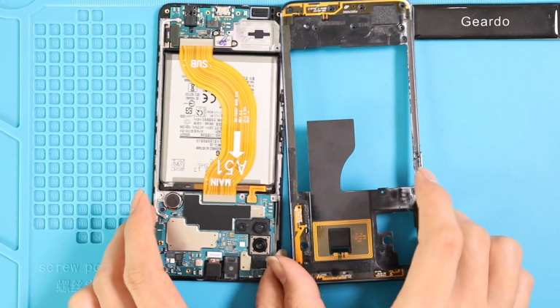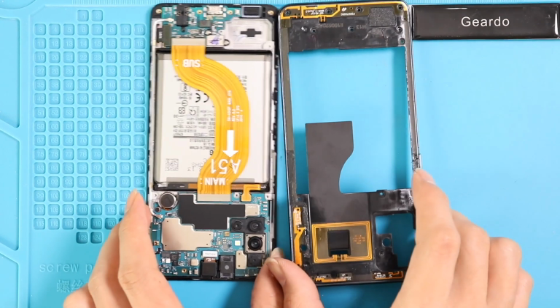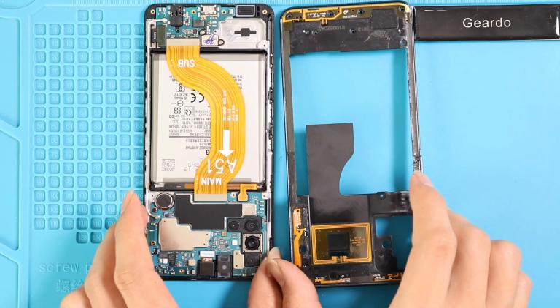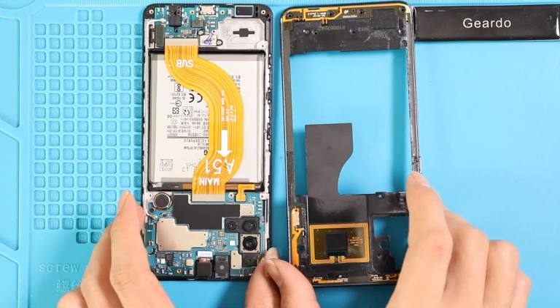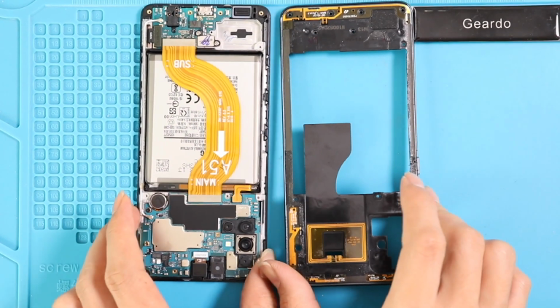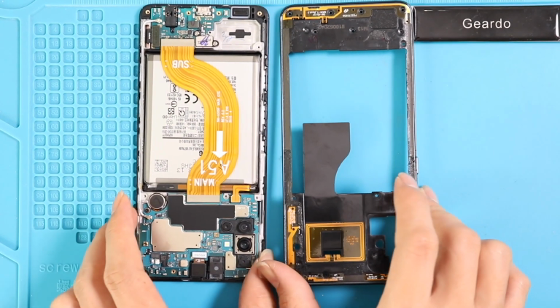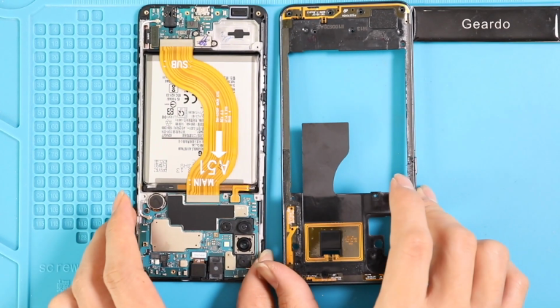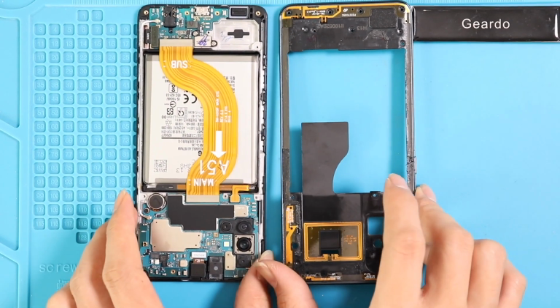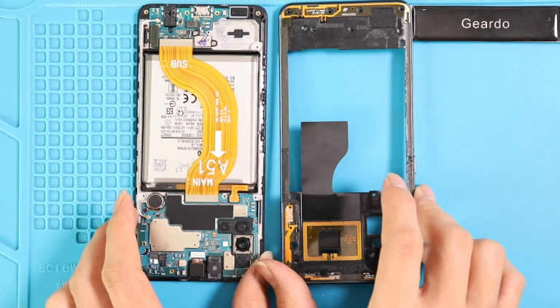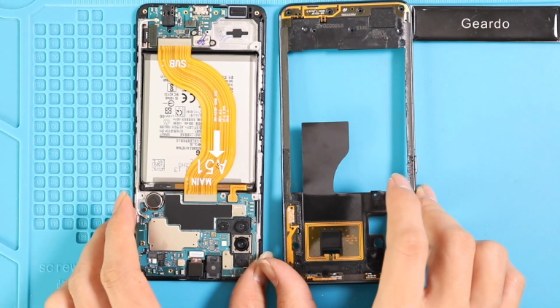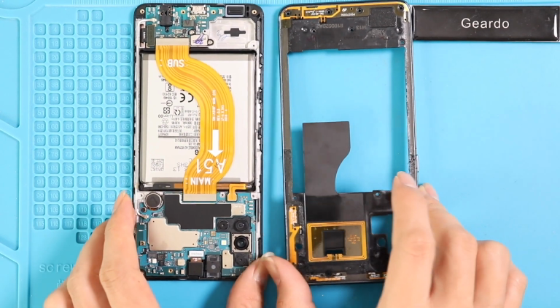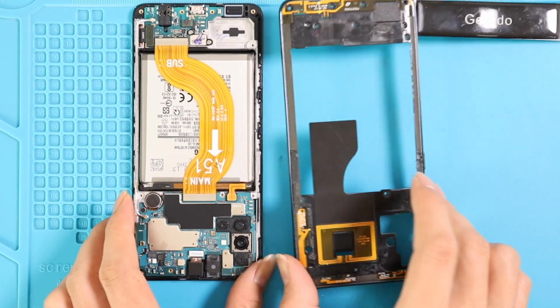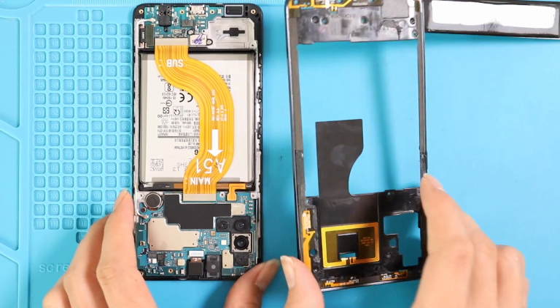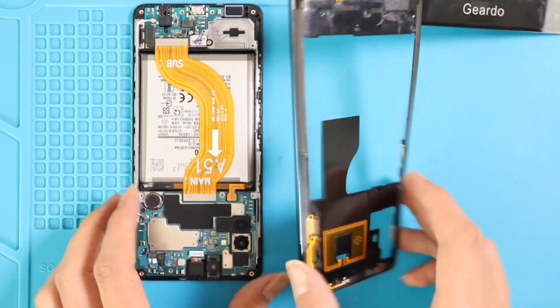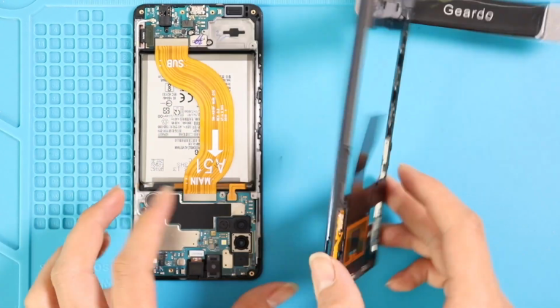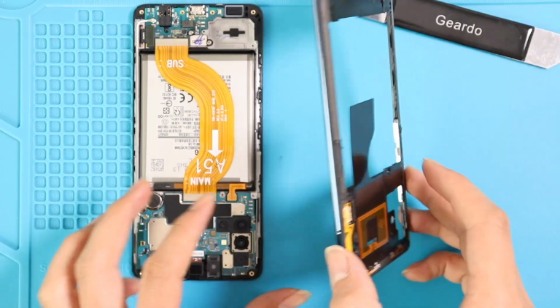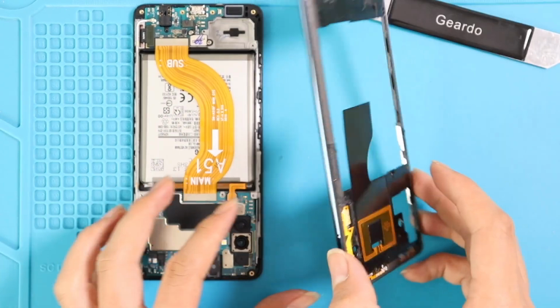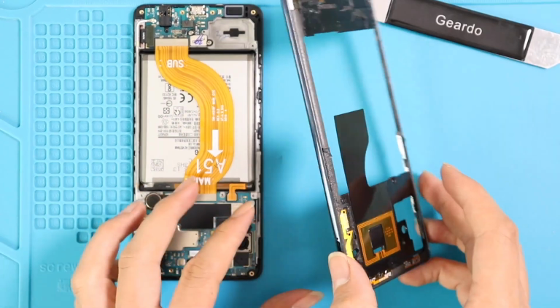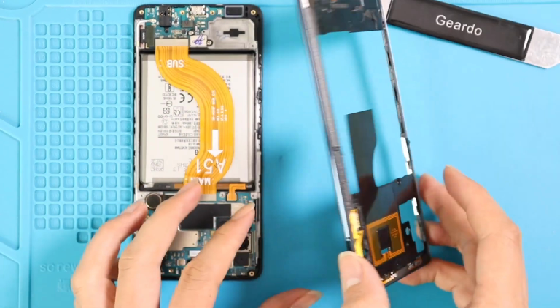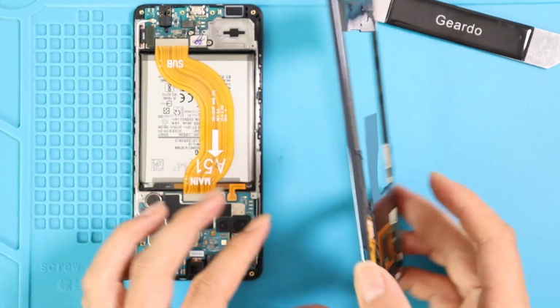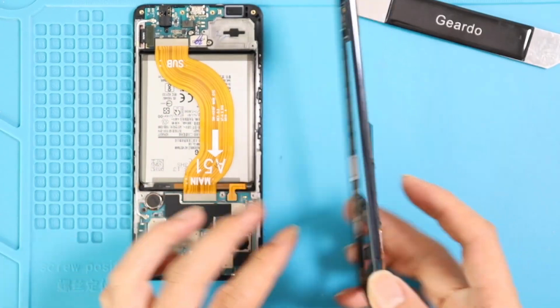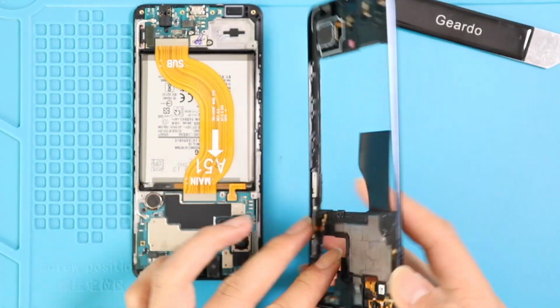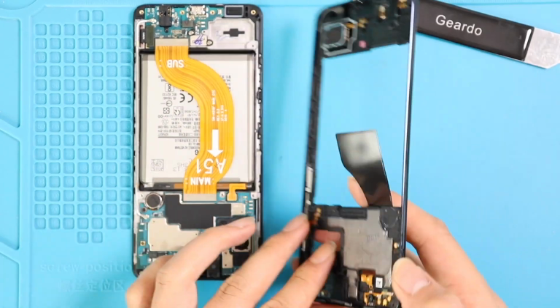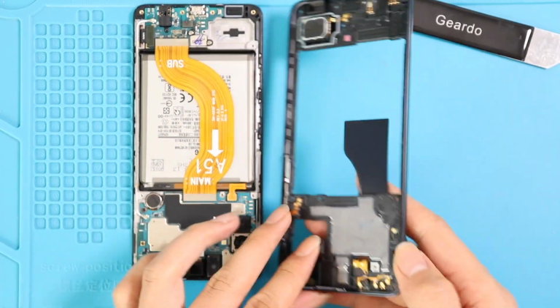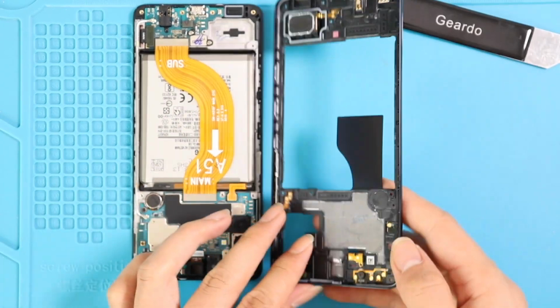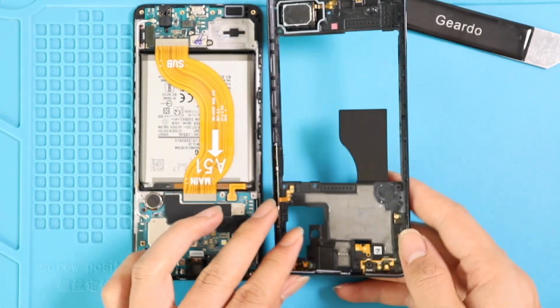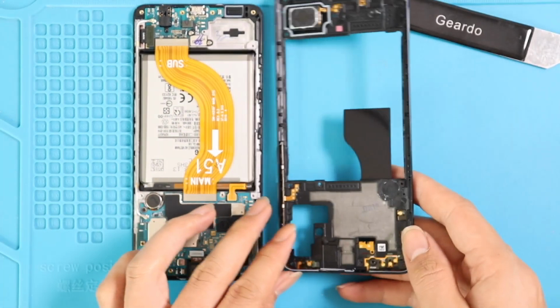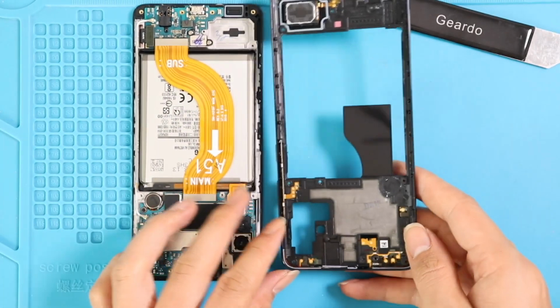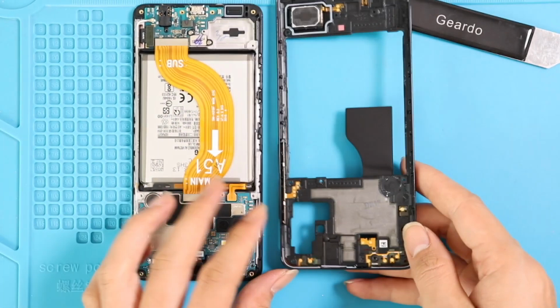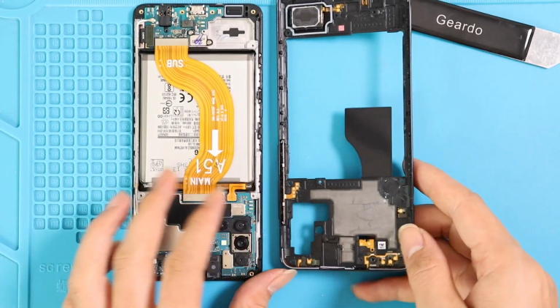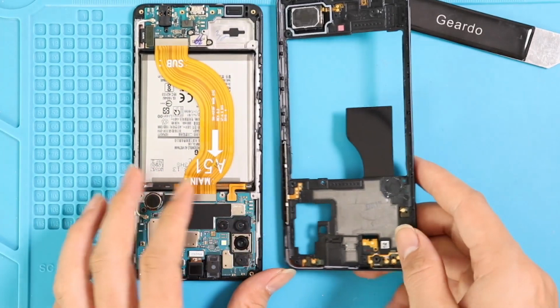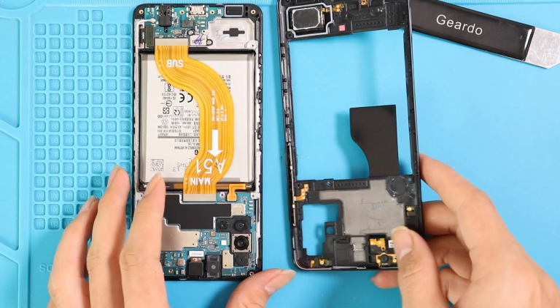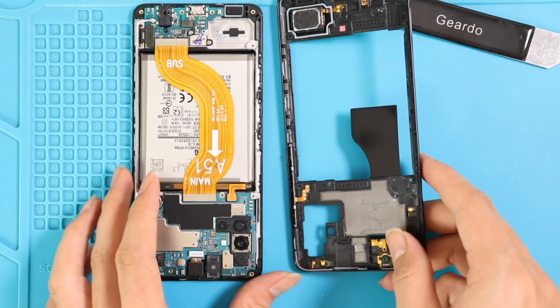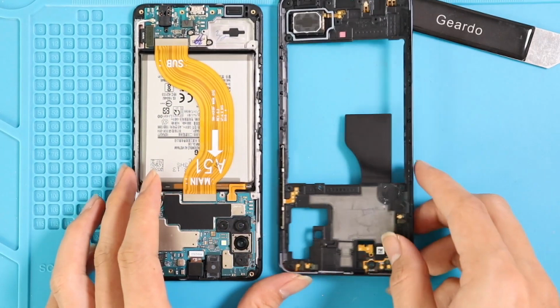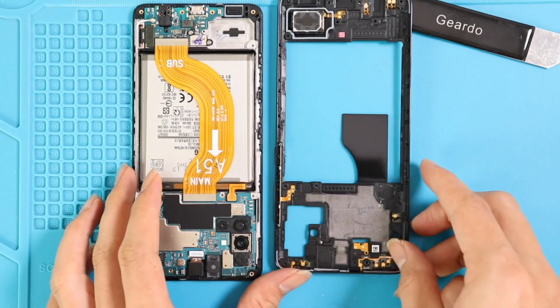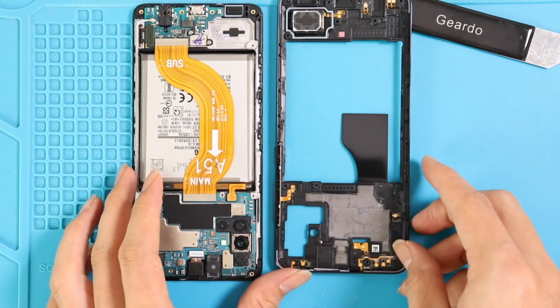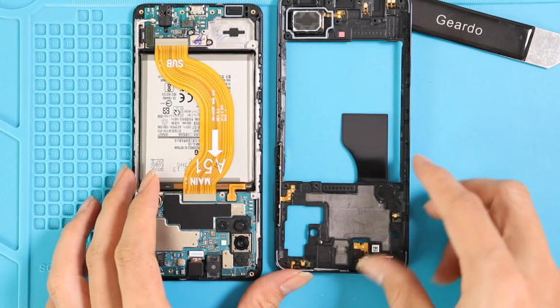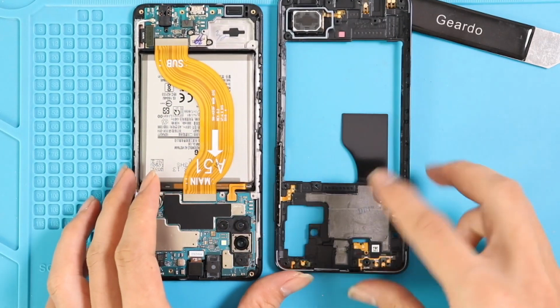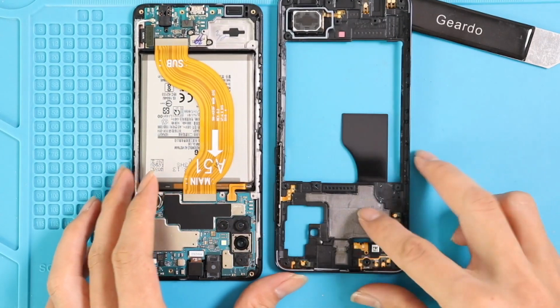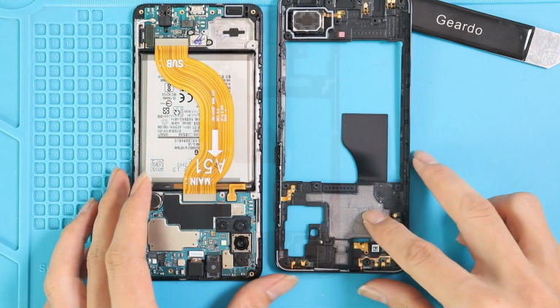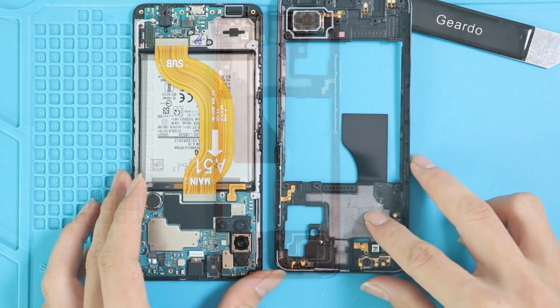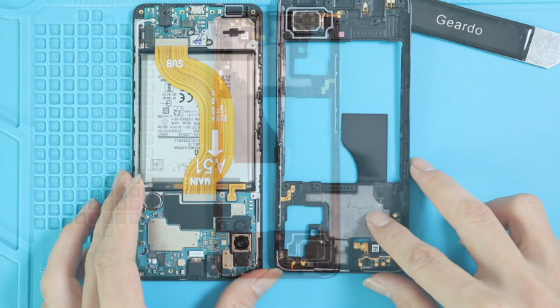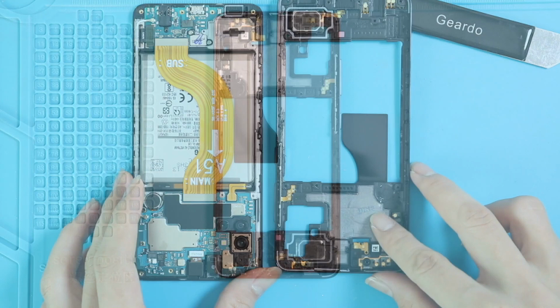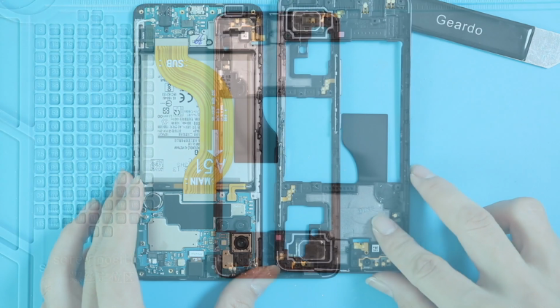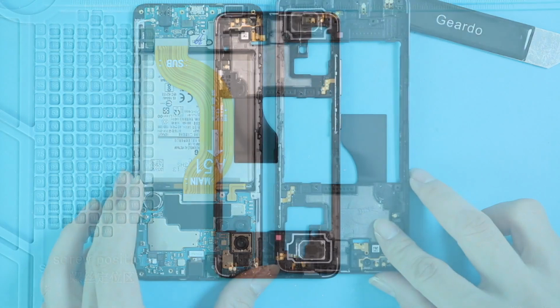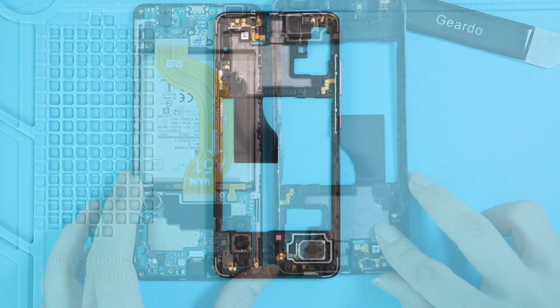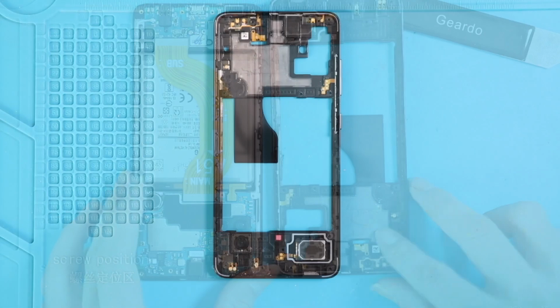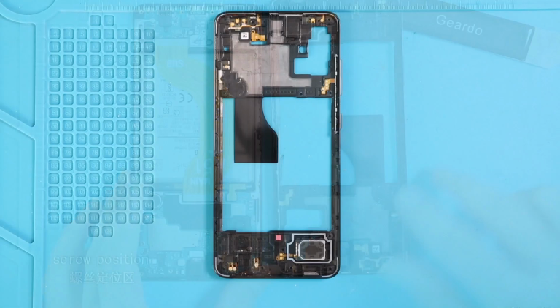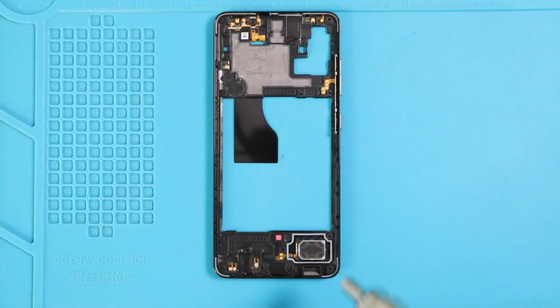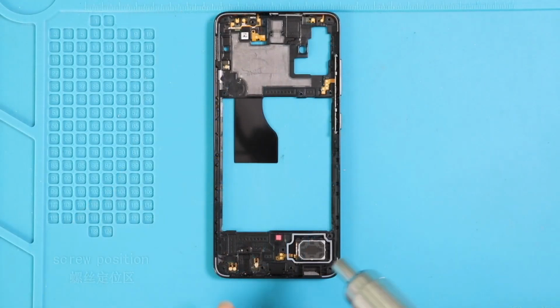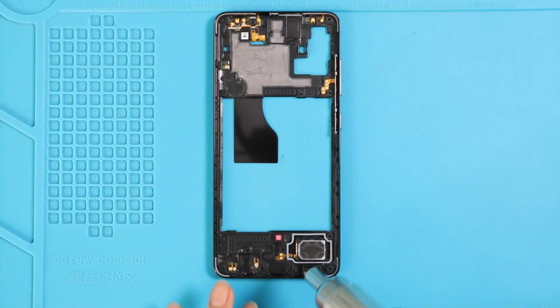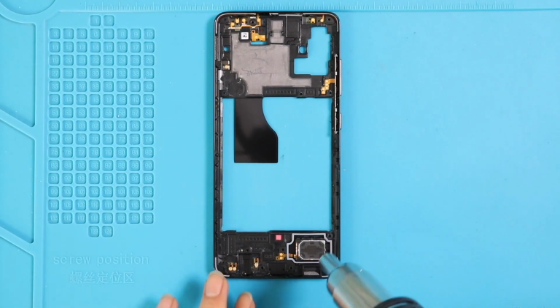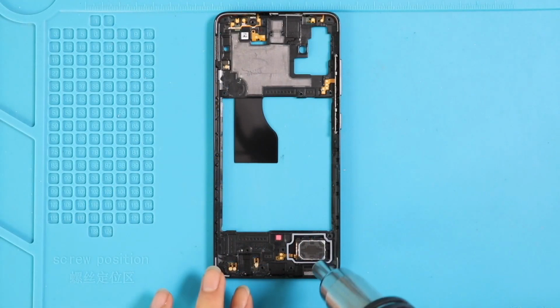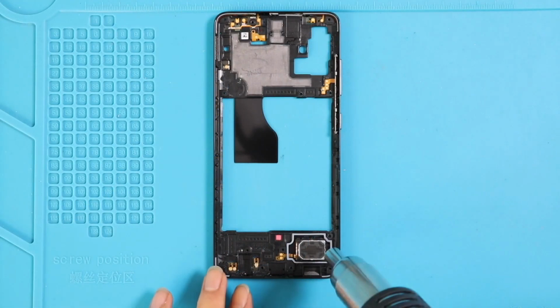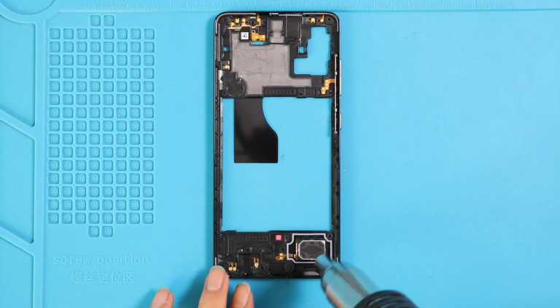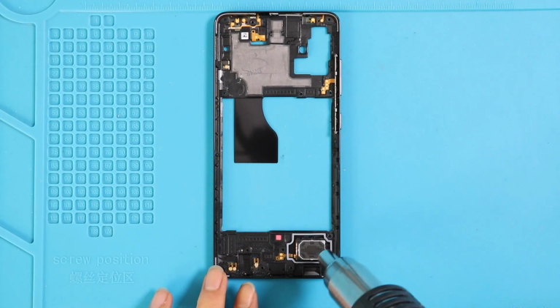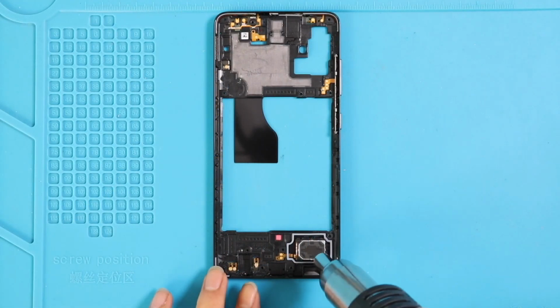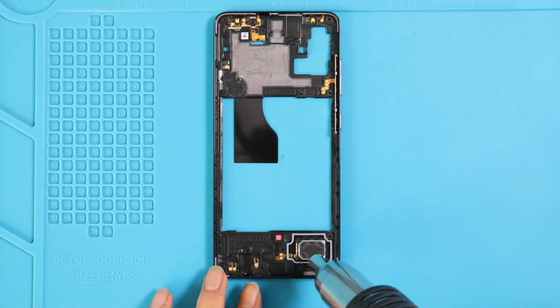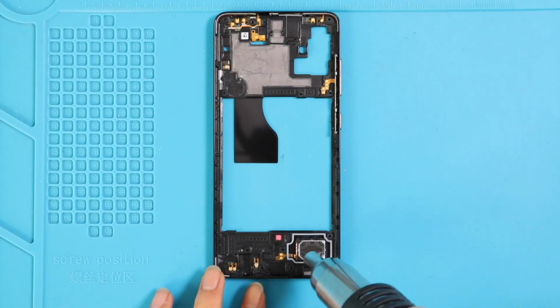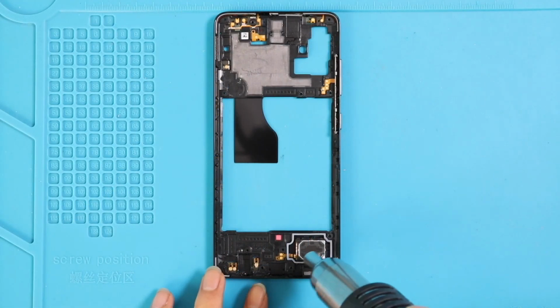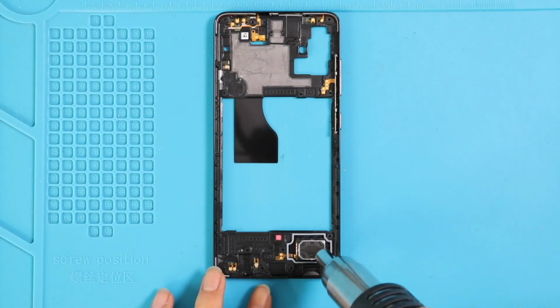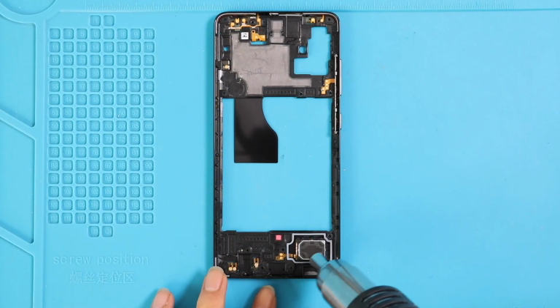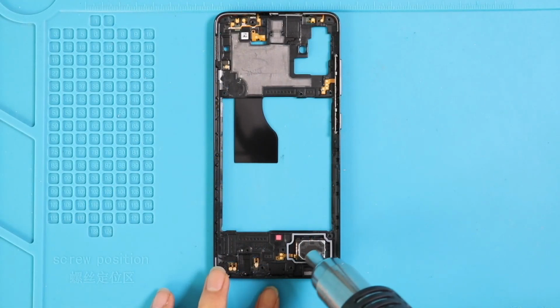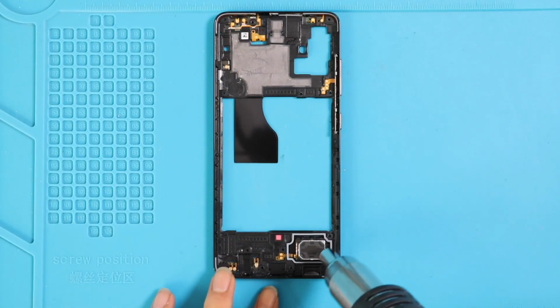Once you take out the frame, the speaker buzzer can be found in the frame. Apply a little heat and take it out with a tweezer.